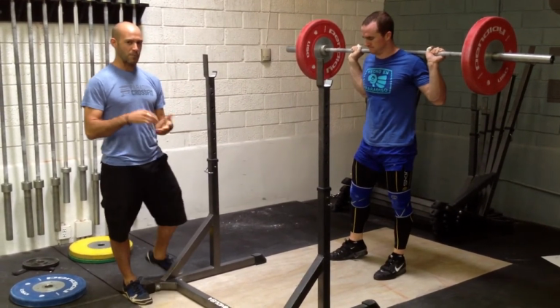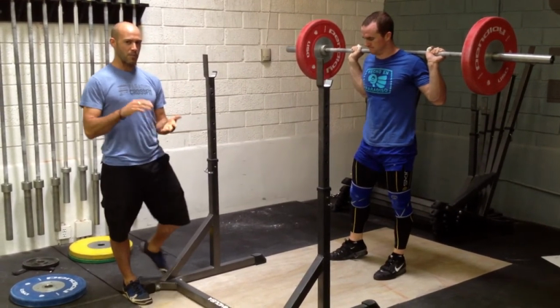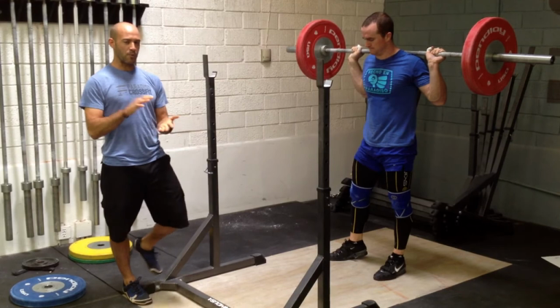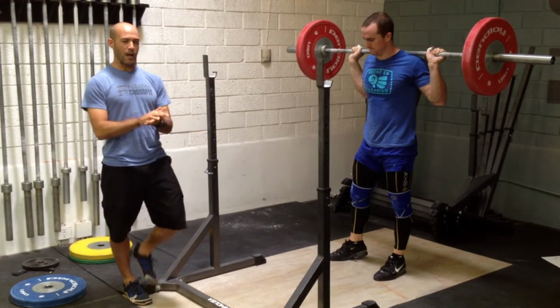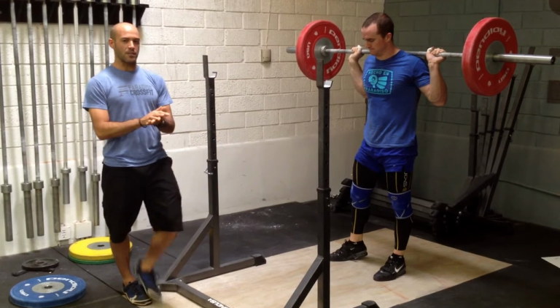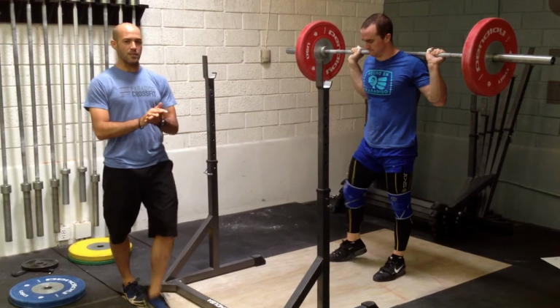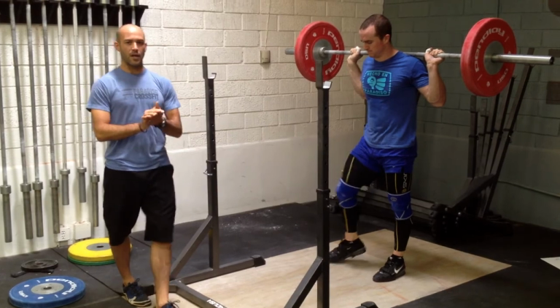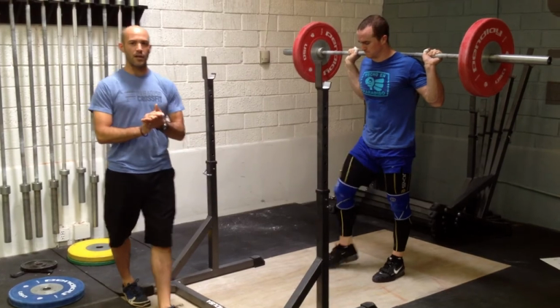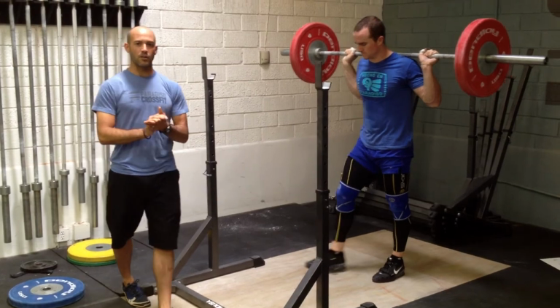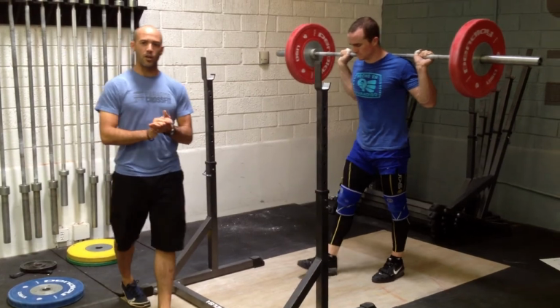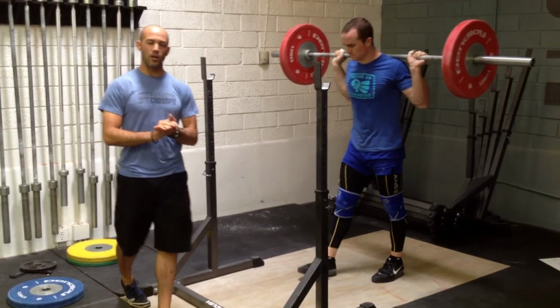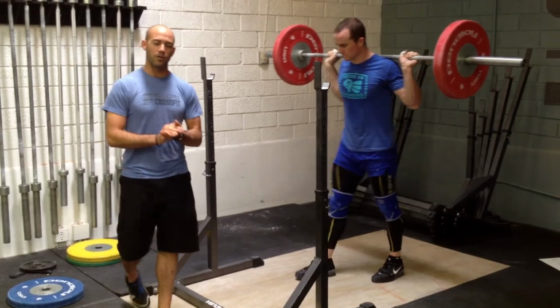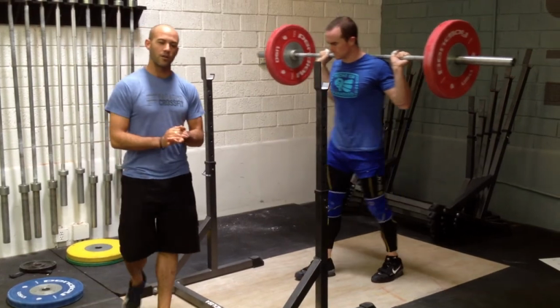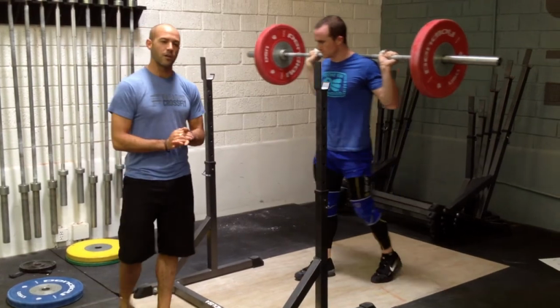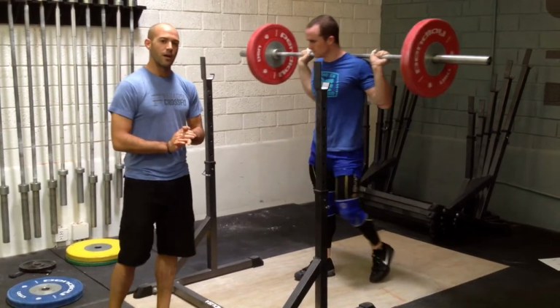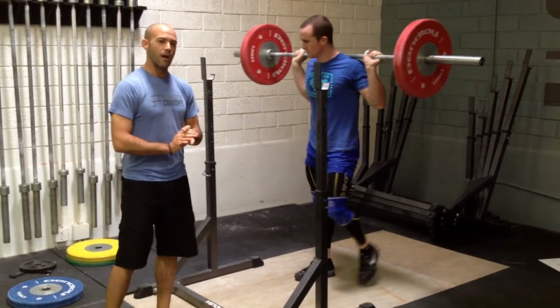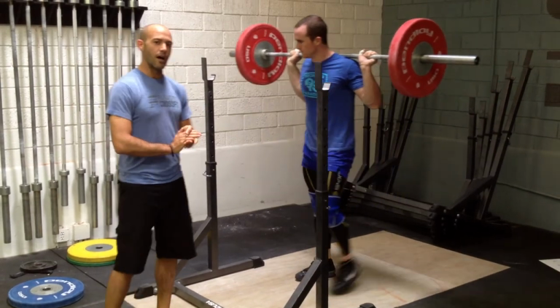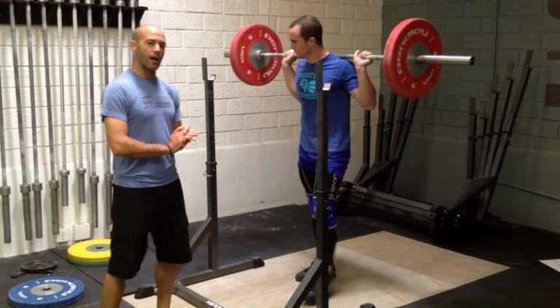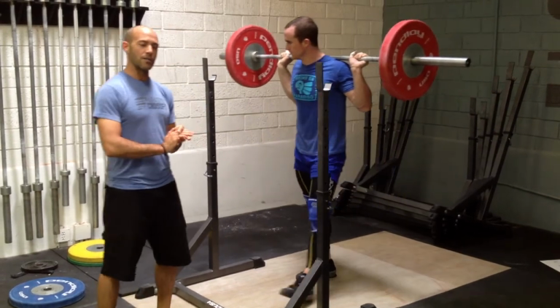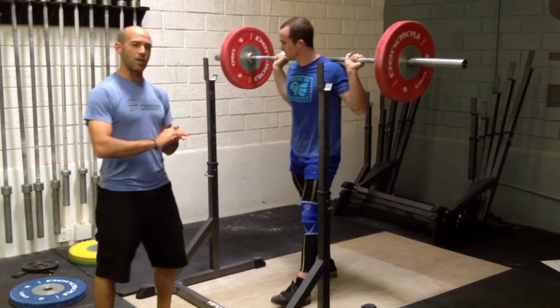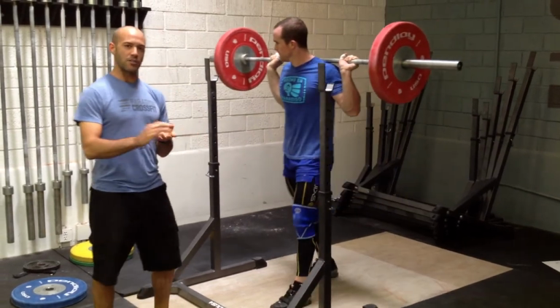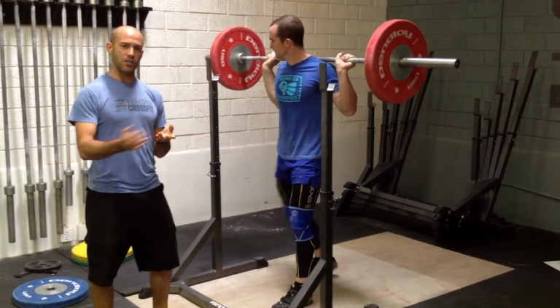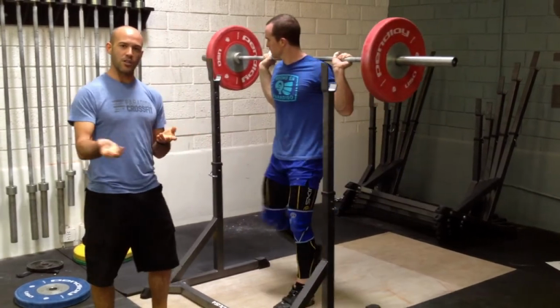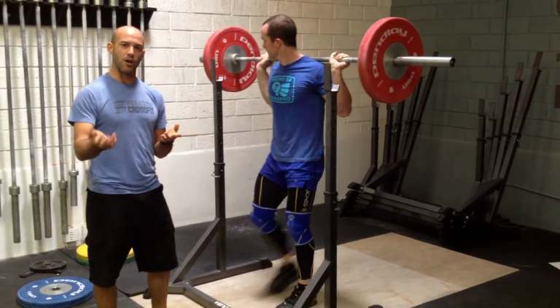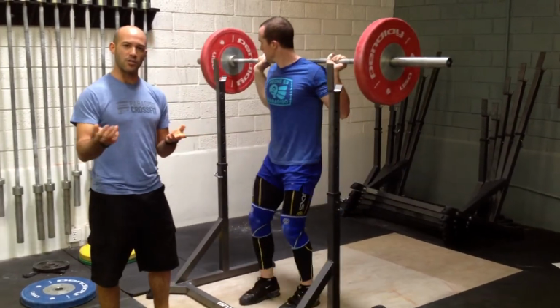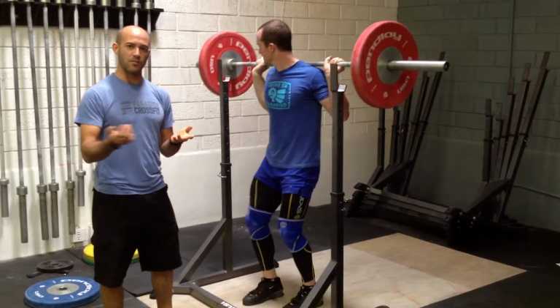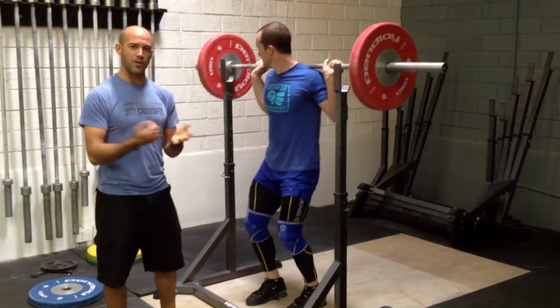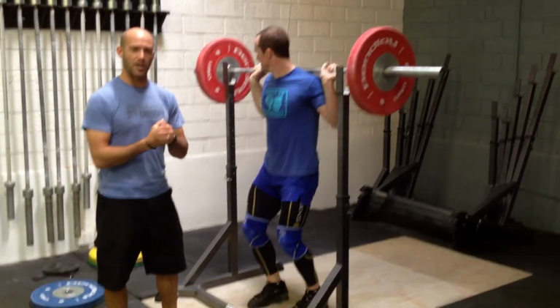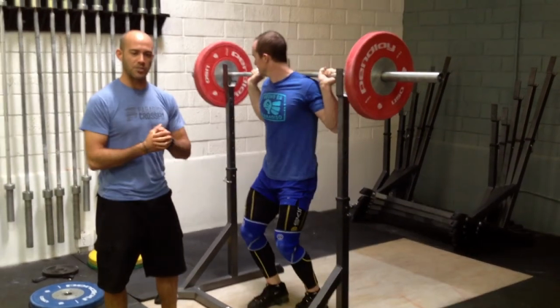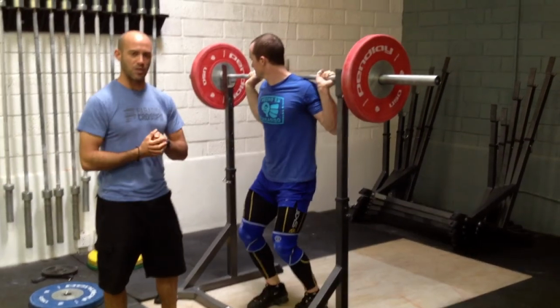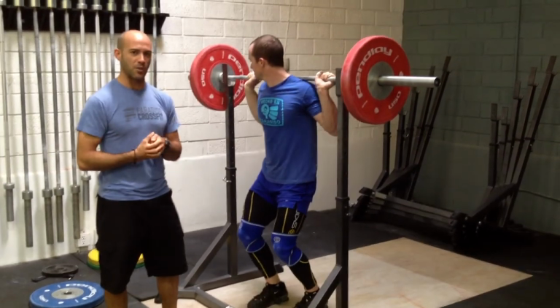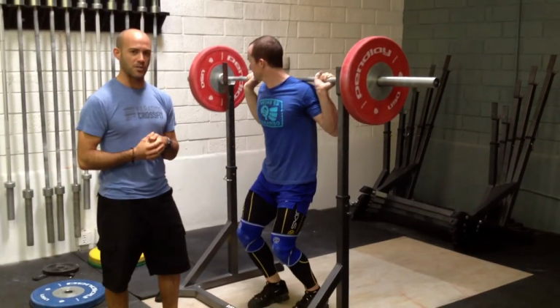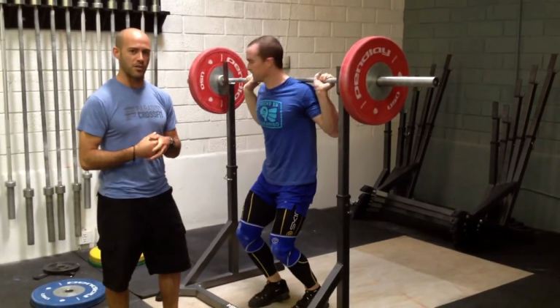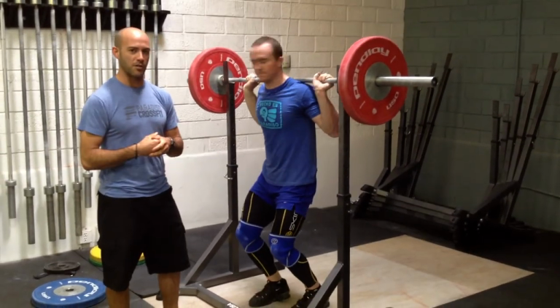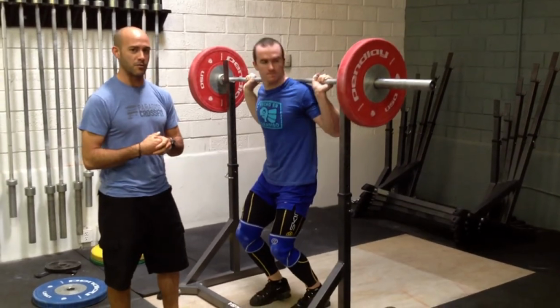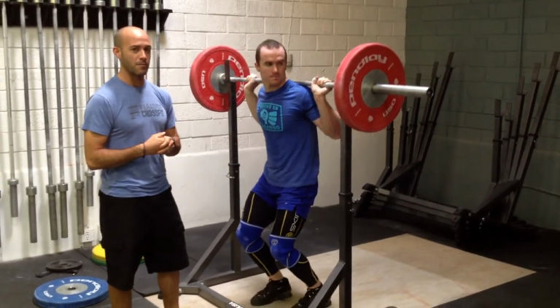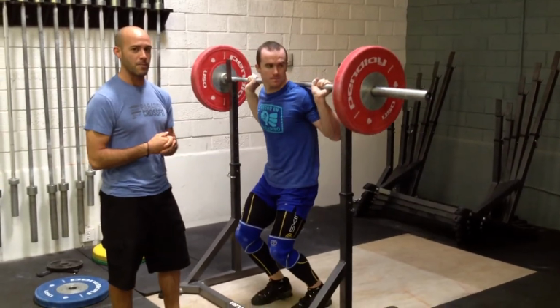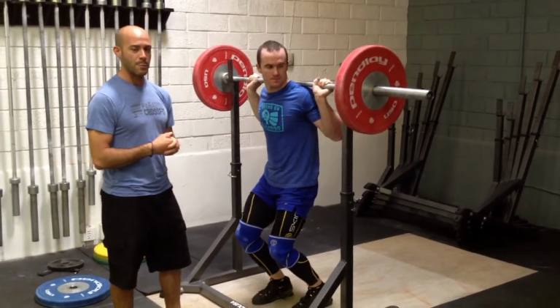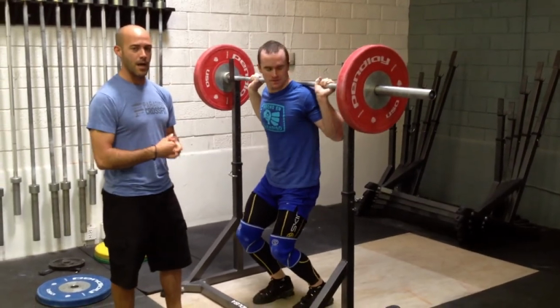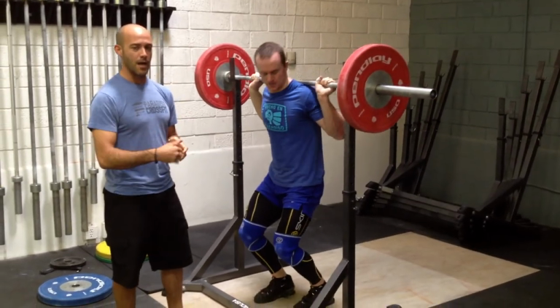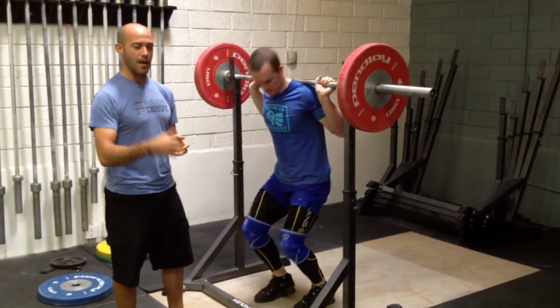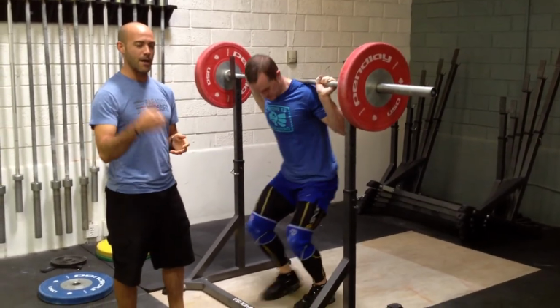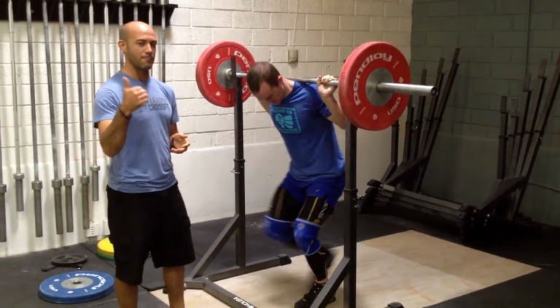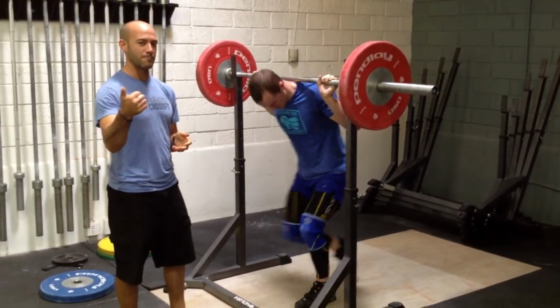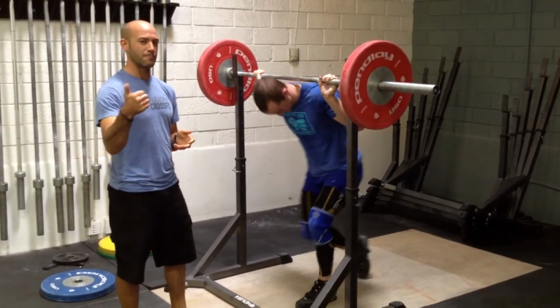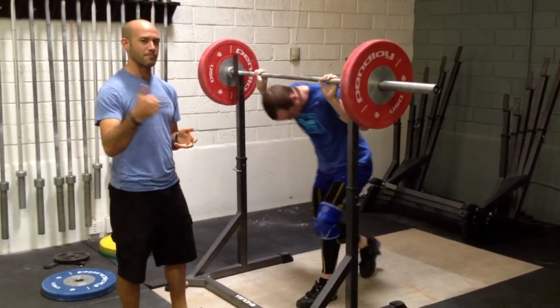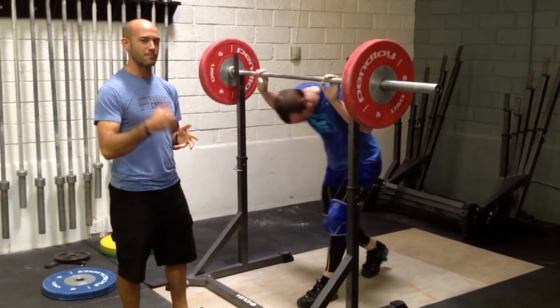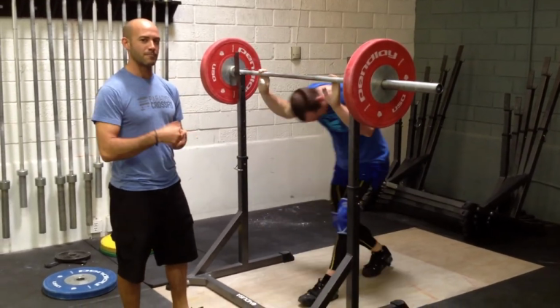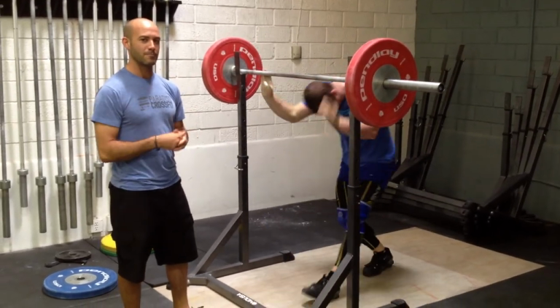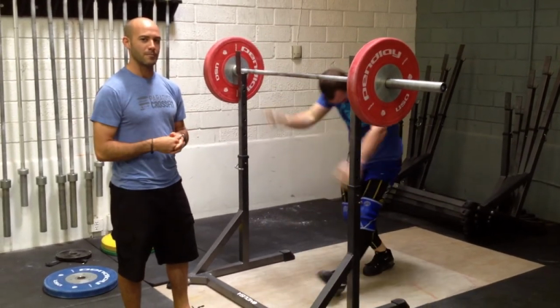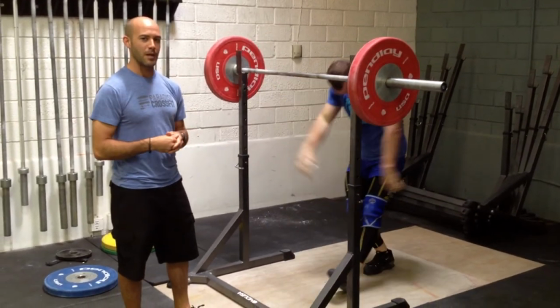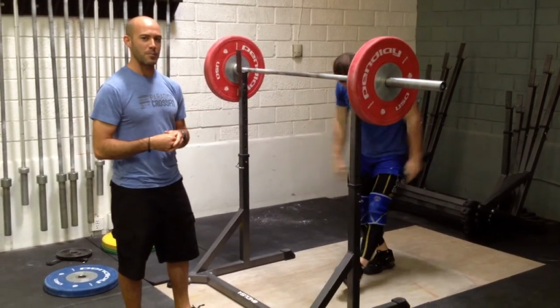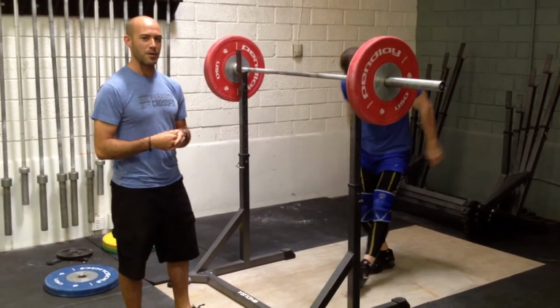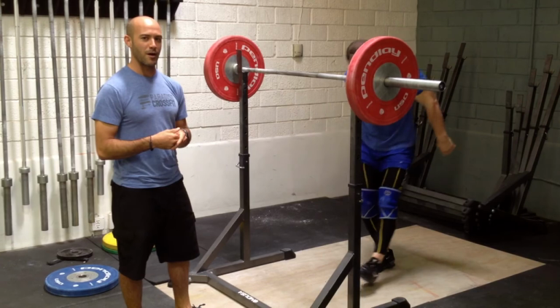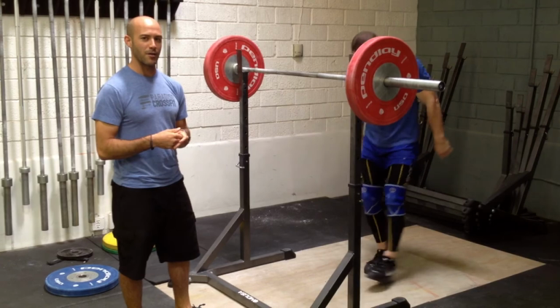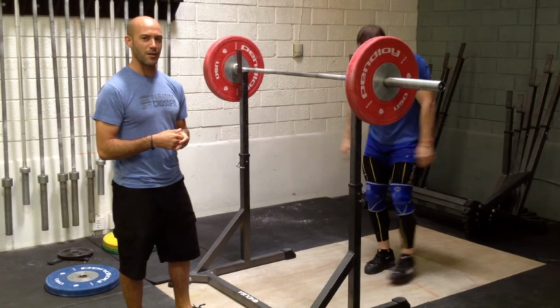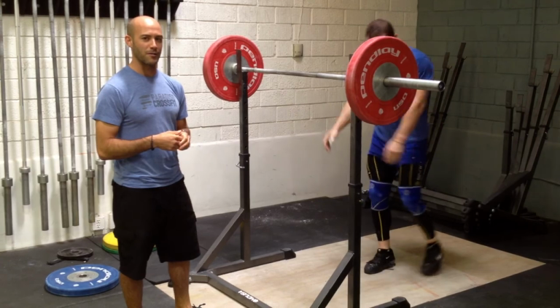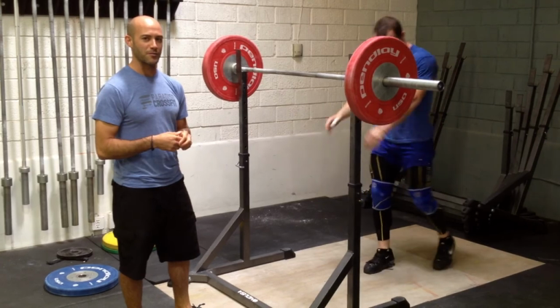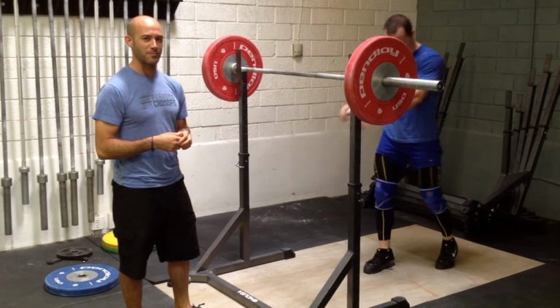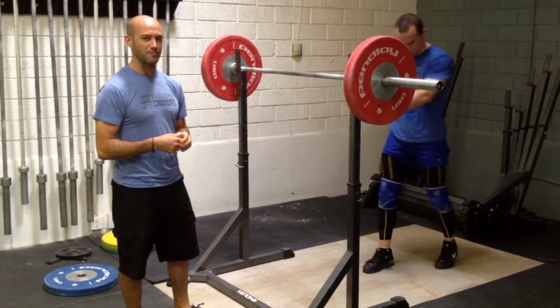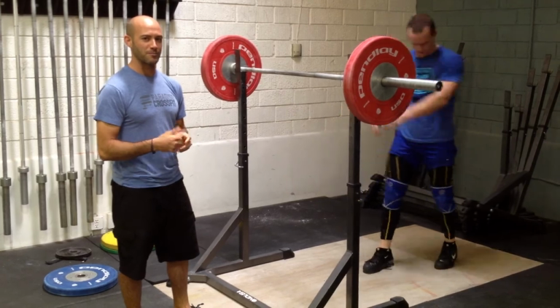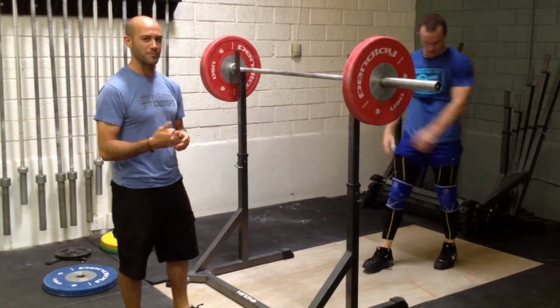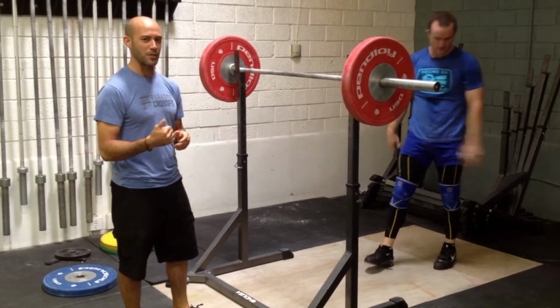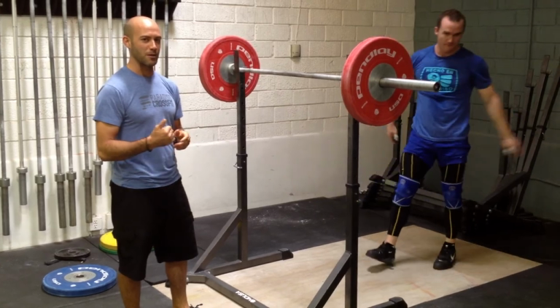Some of you have to practice a lighter load. Talk to the coach if you're not sure what to do. And get a PR on that lift. Good luck.